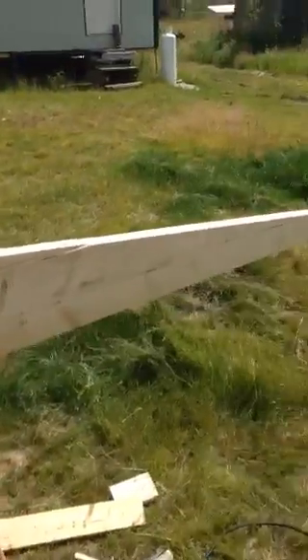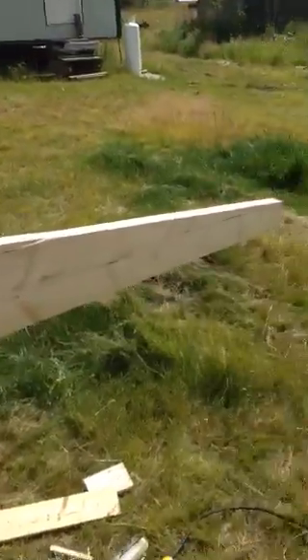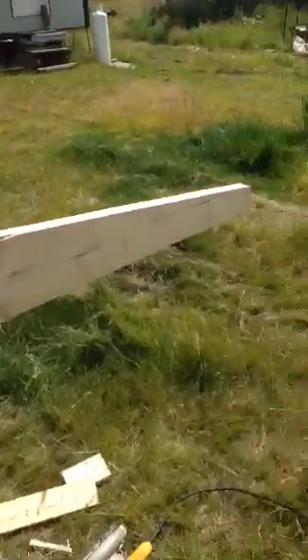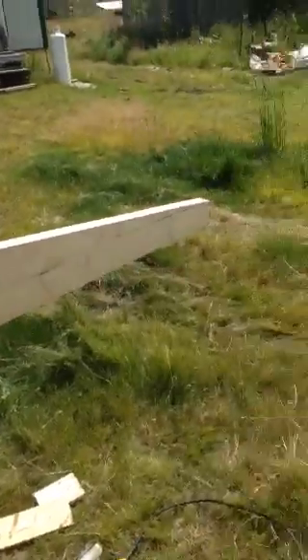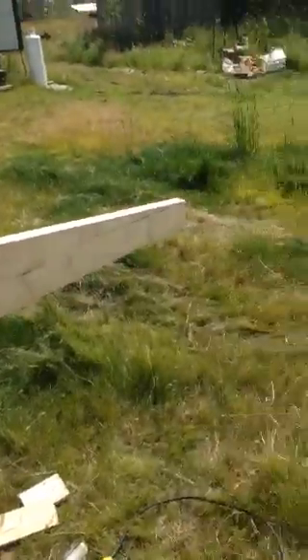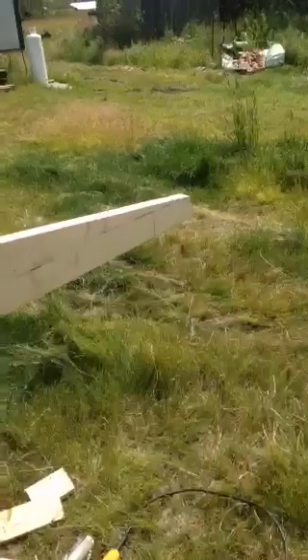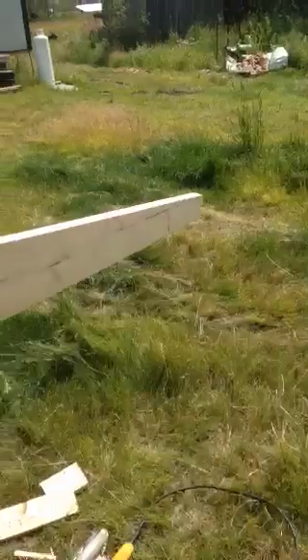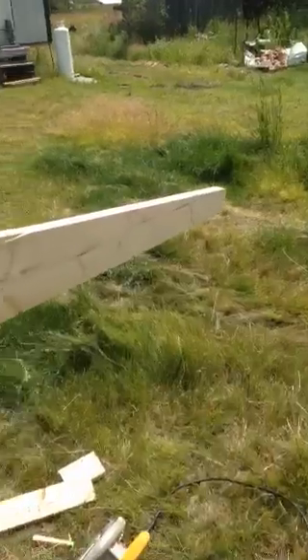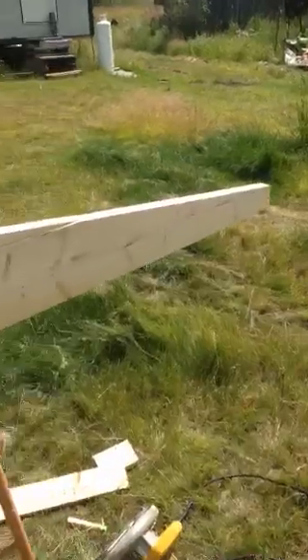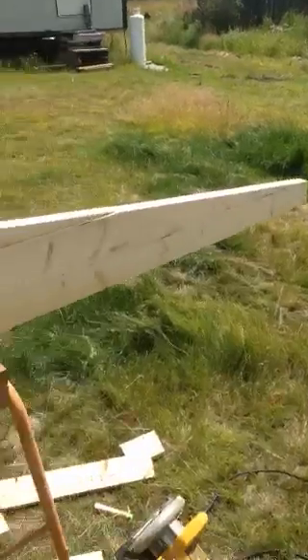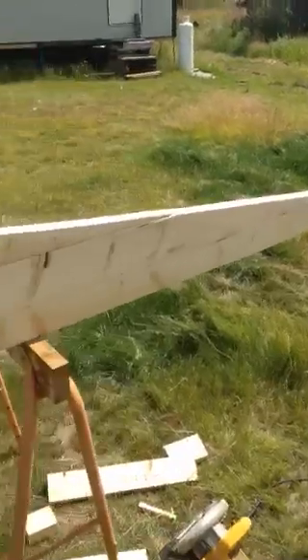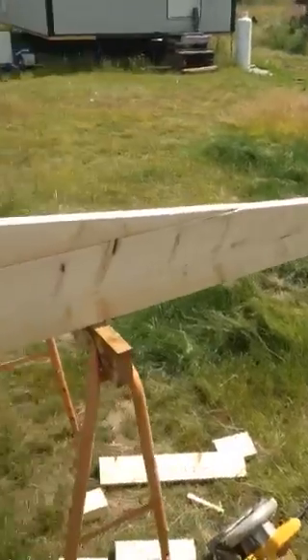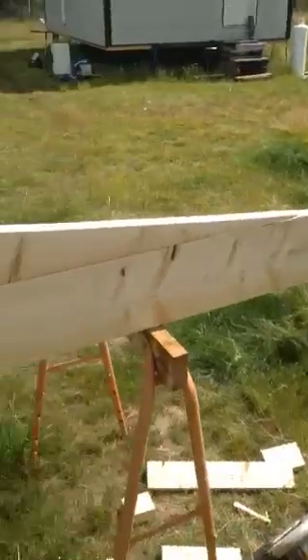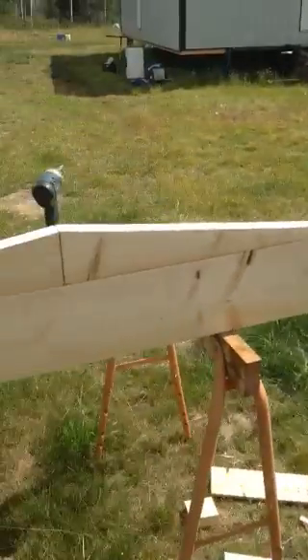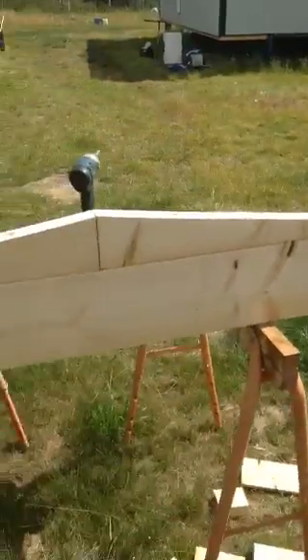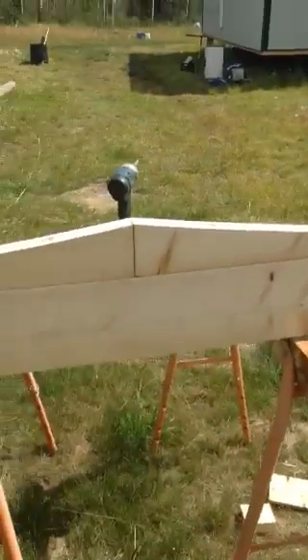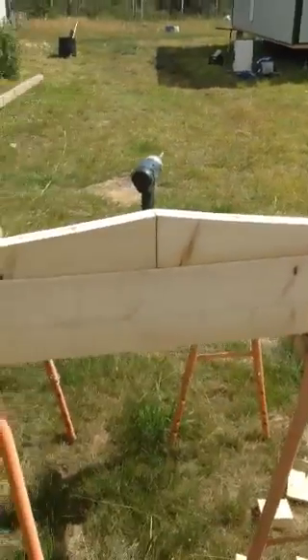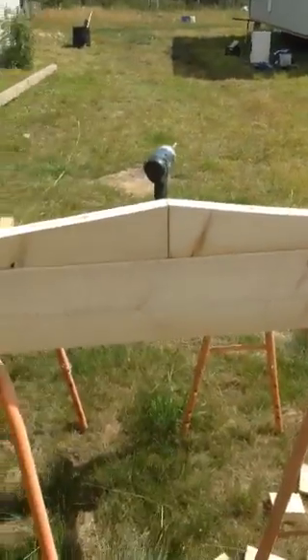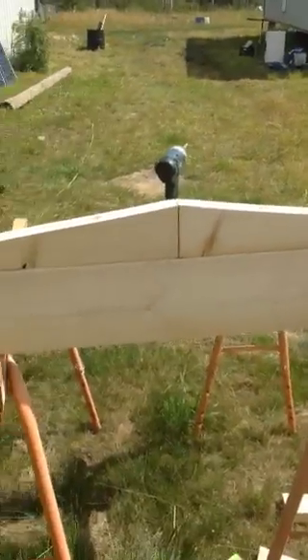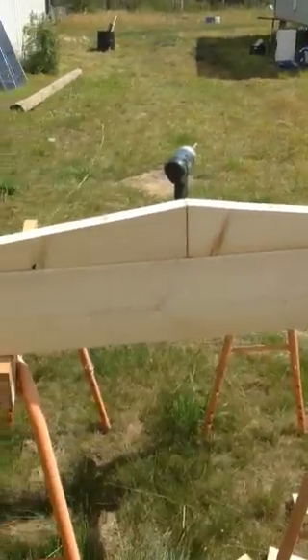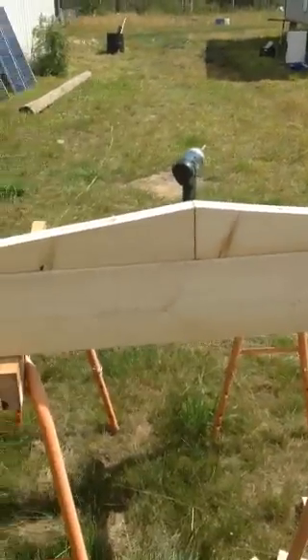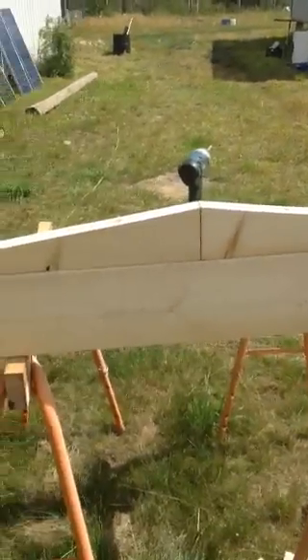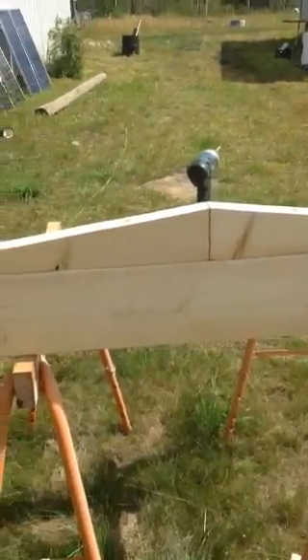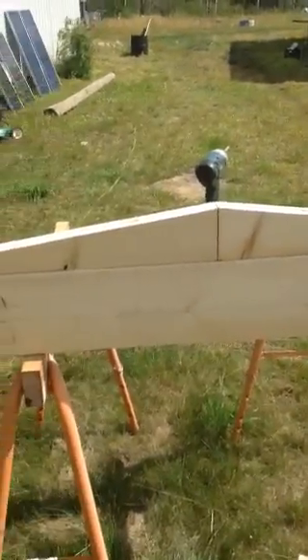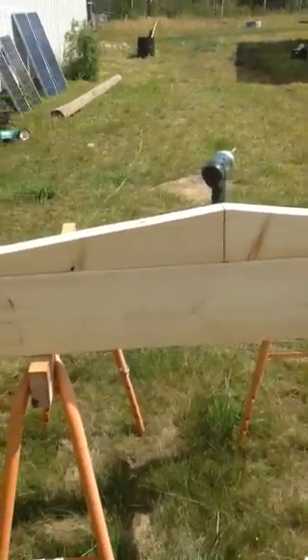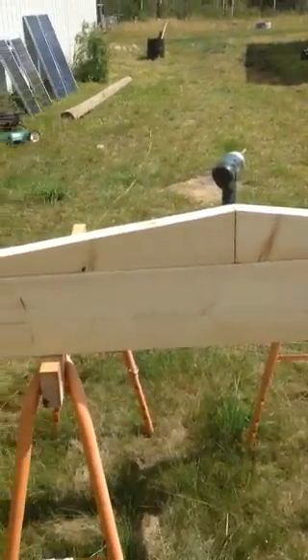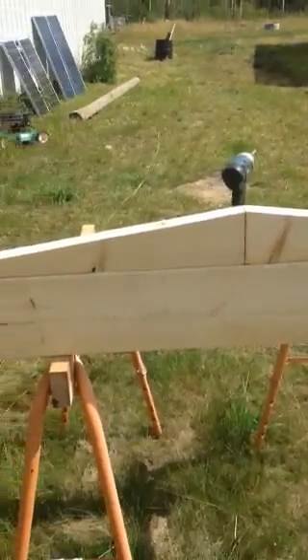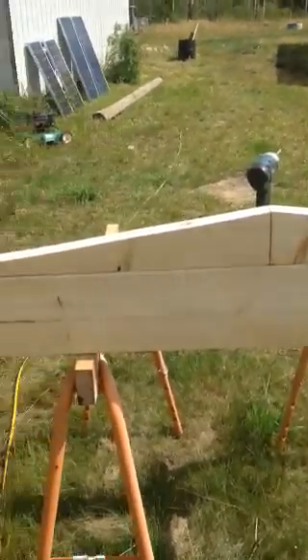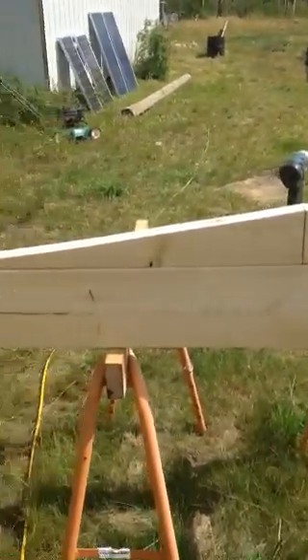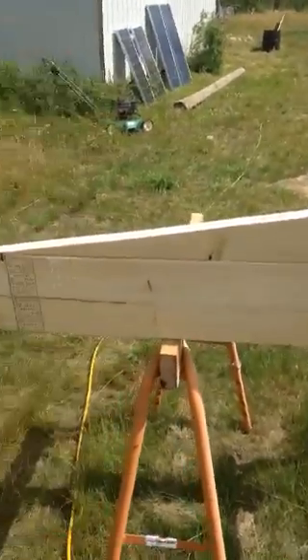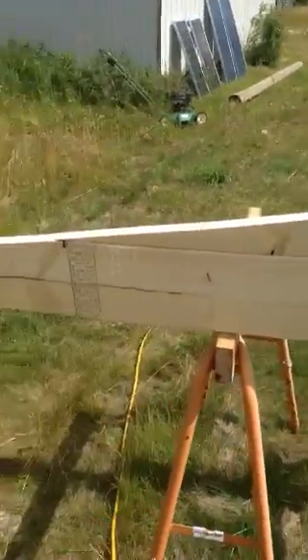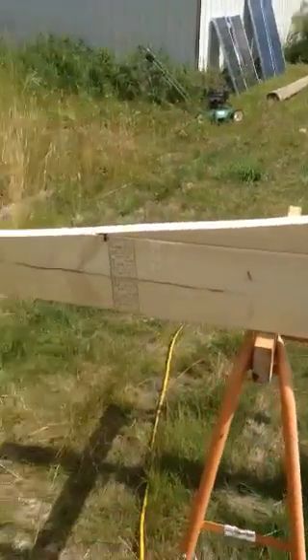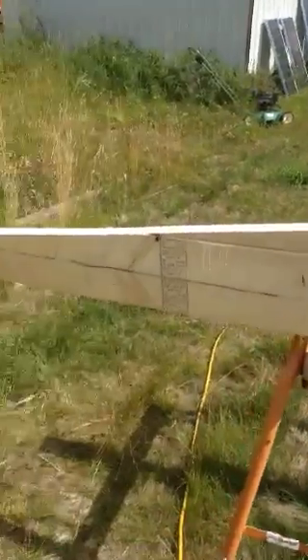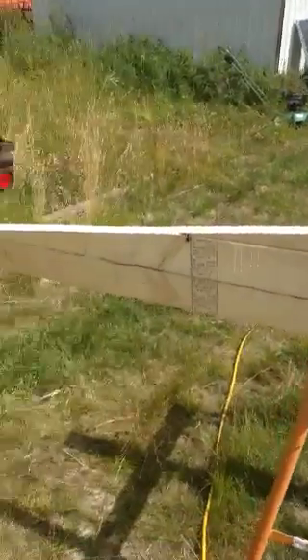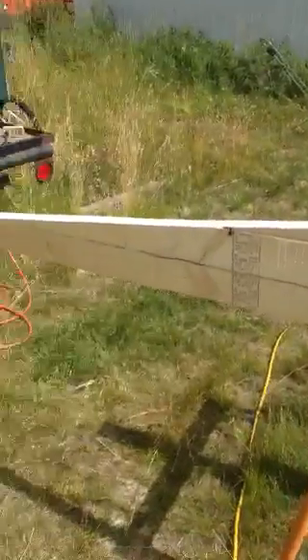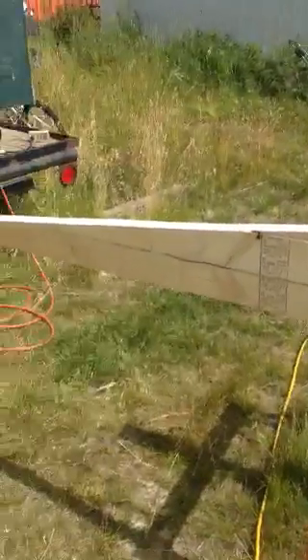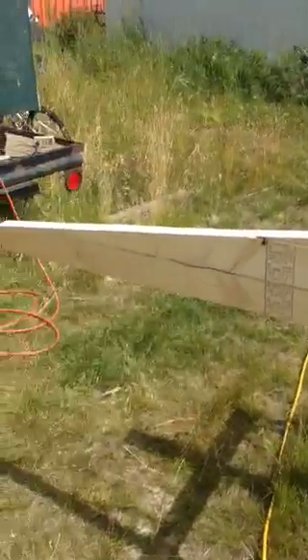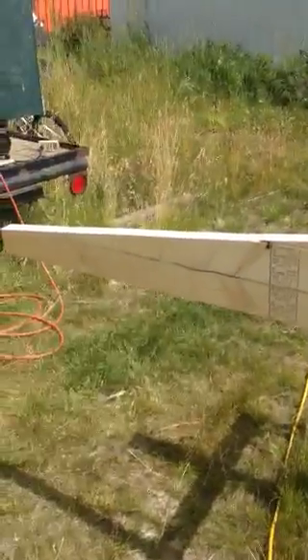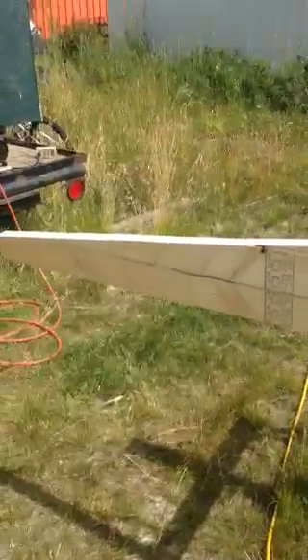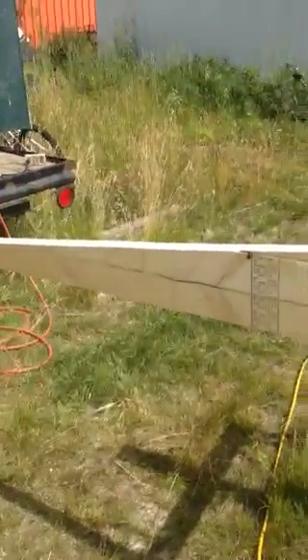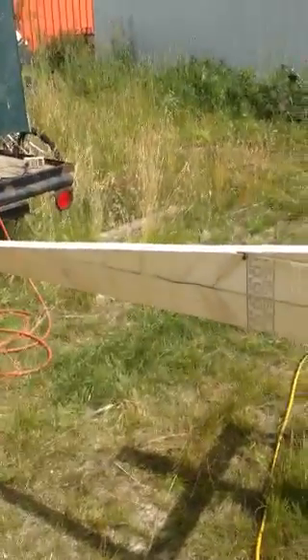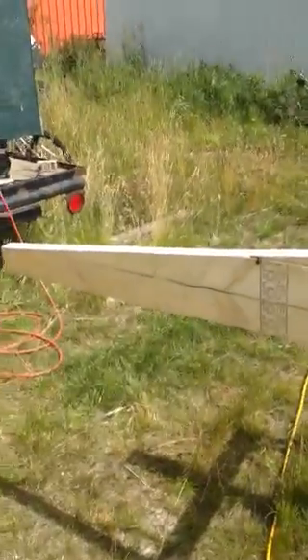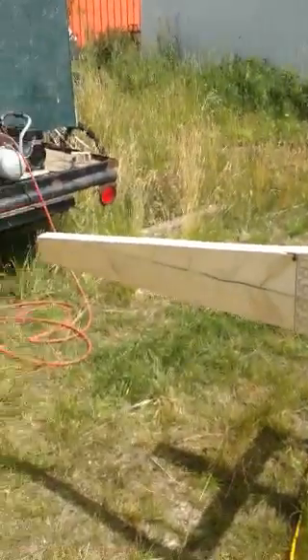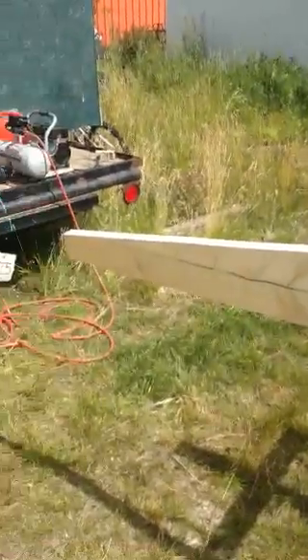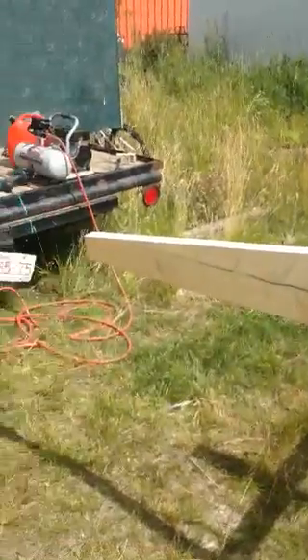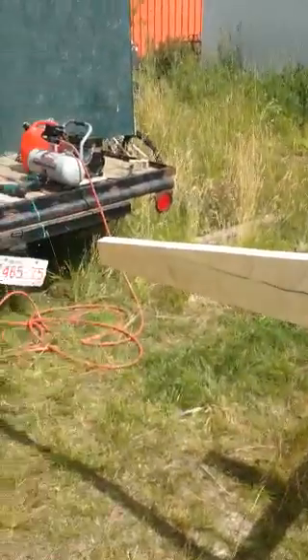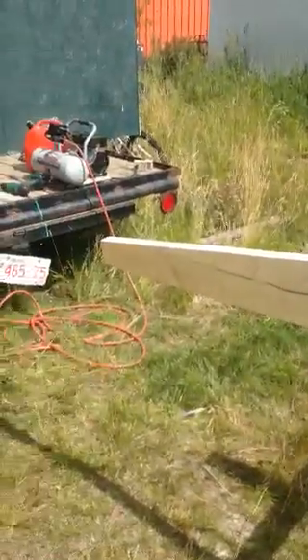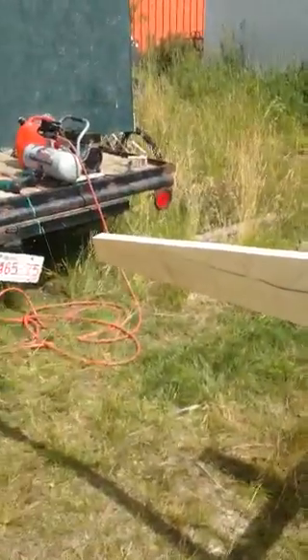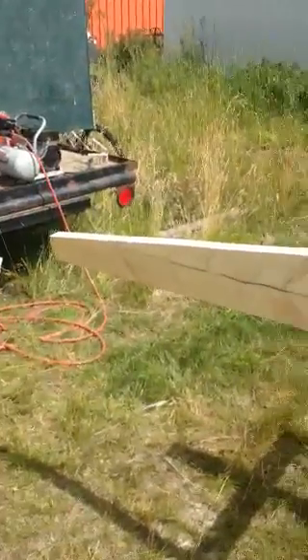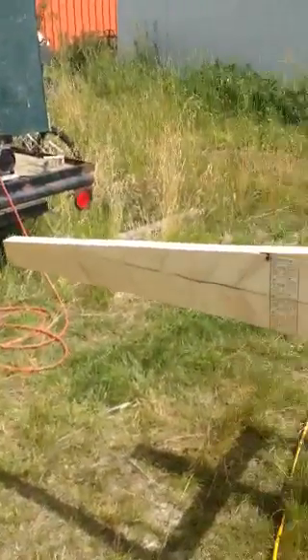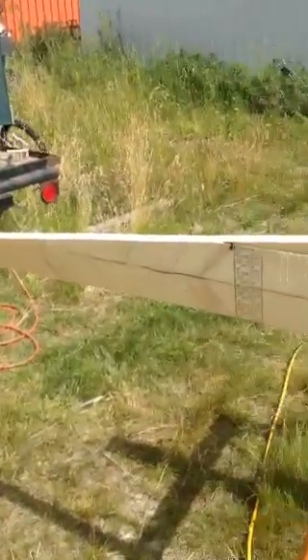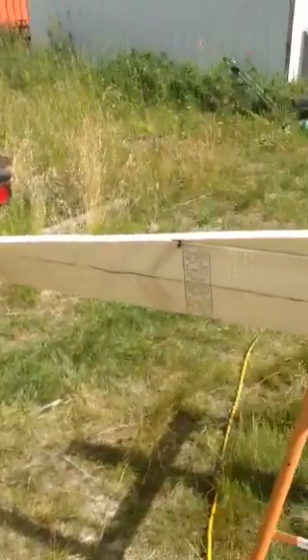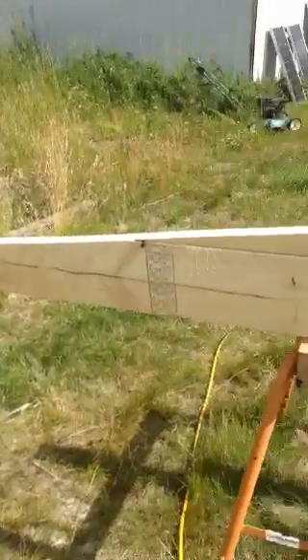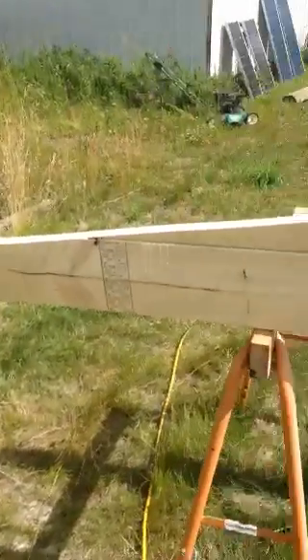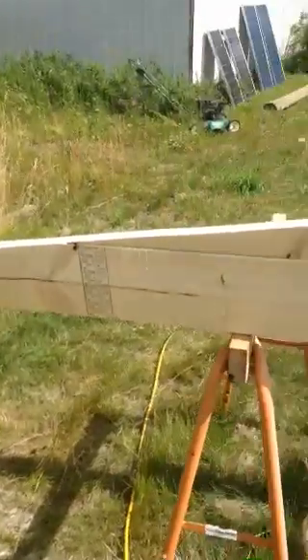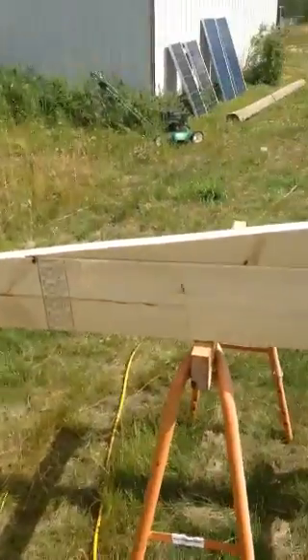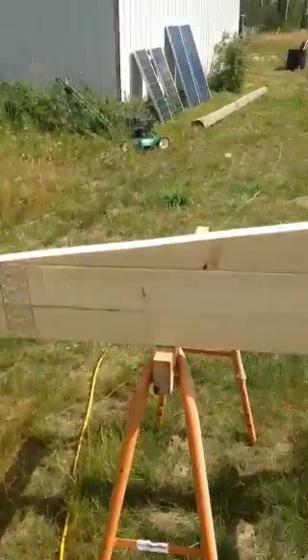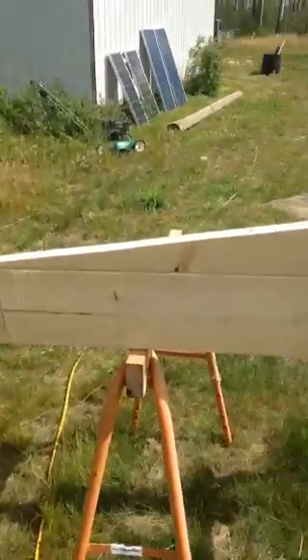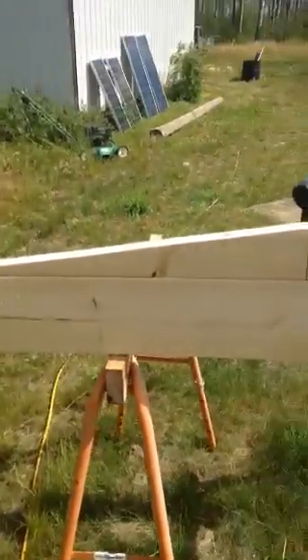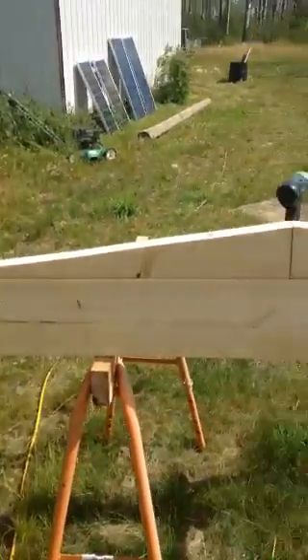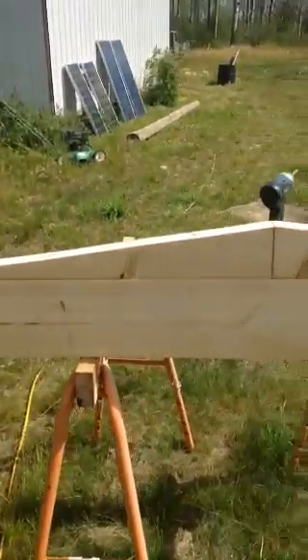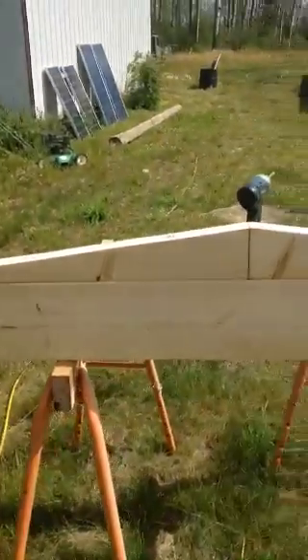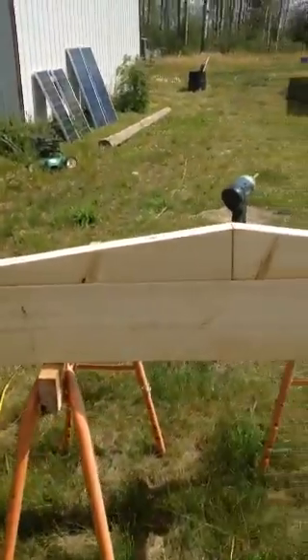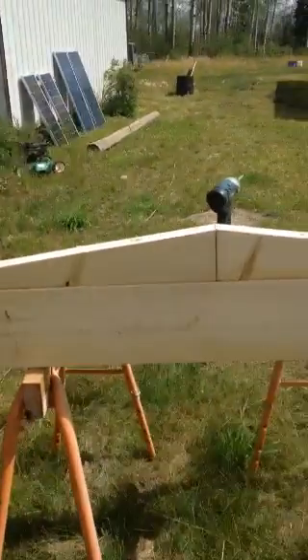So anyway, that's a really good way to make a shed truss, or in this case, a doghouse truss. Thanks for watching.